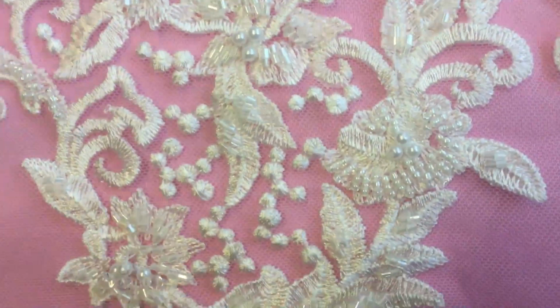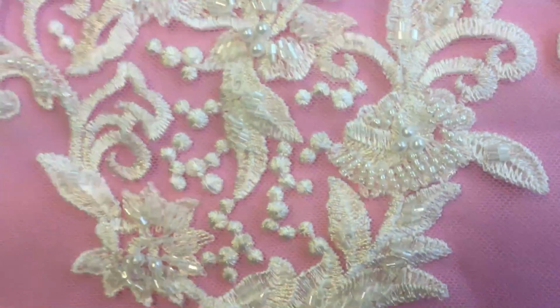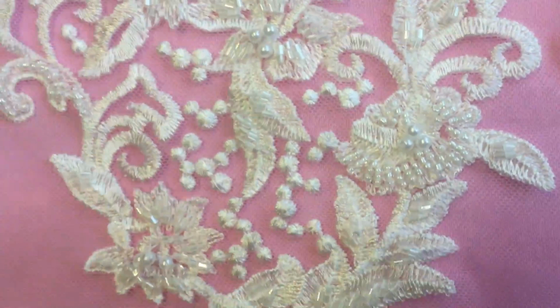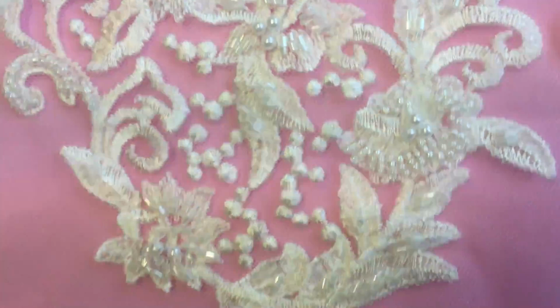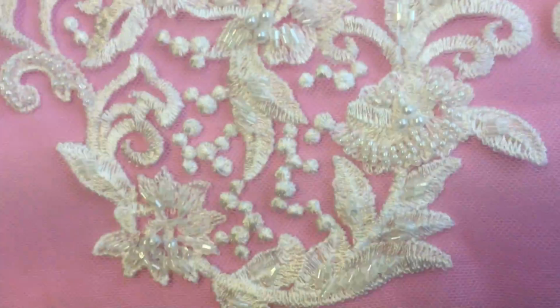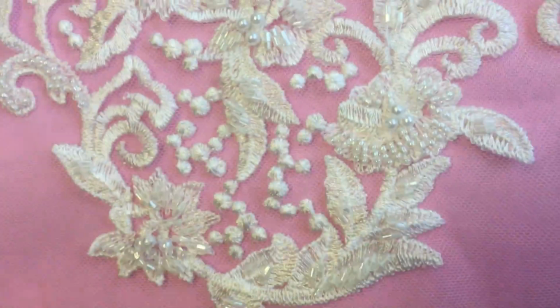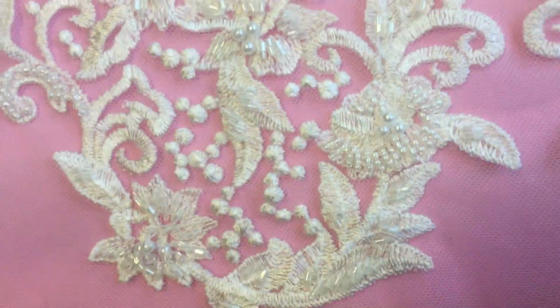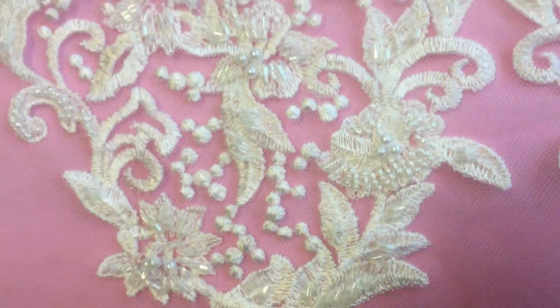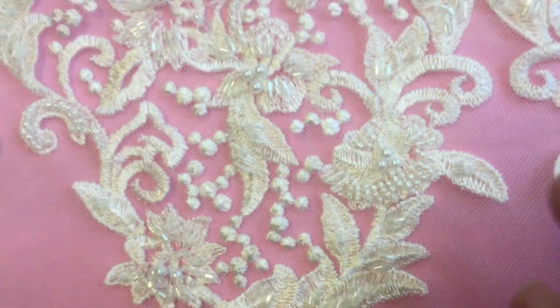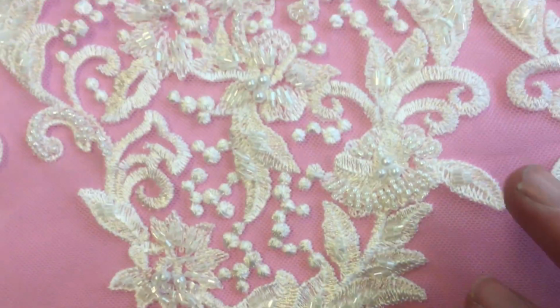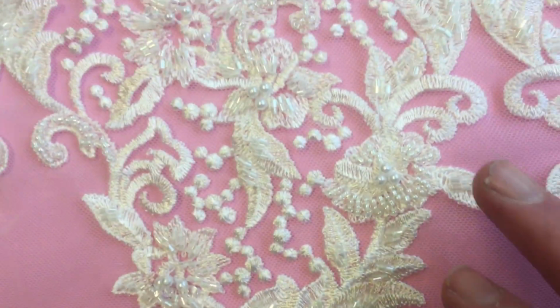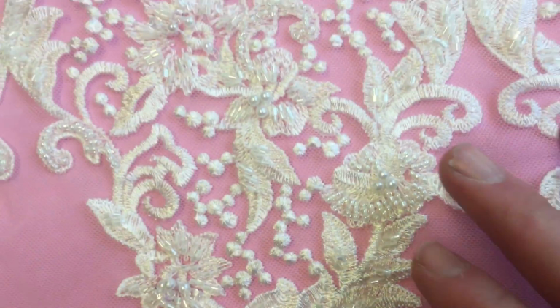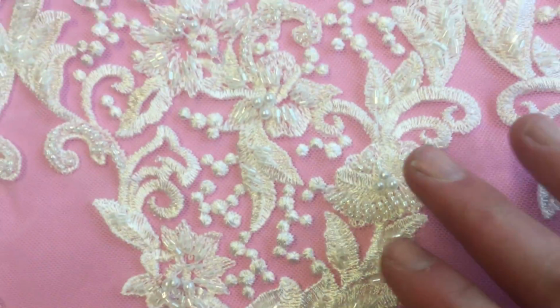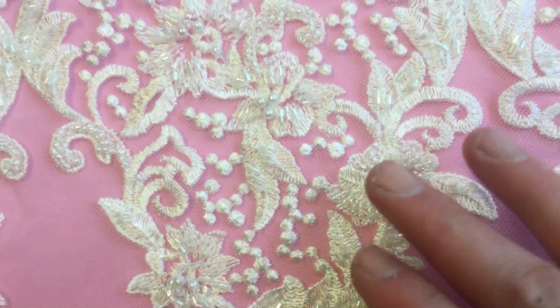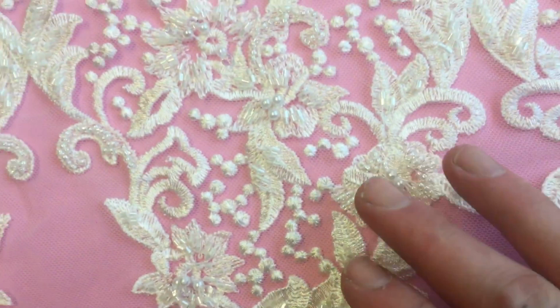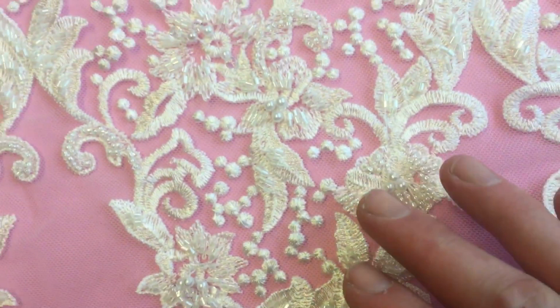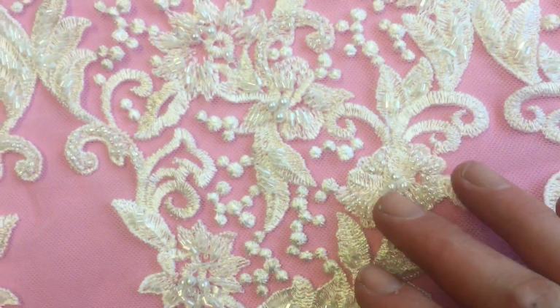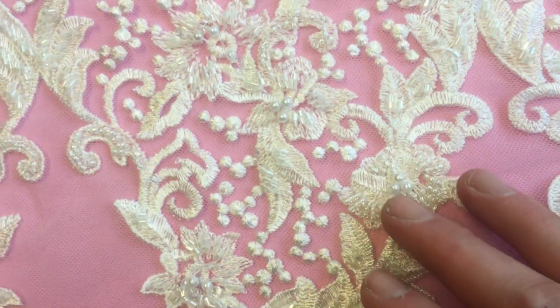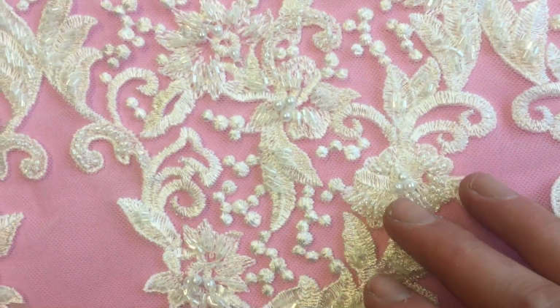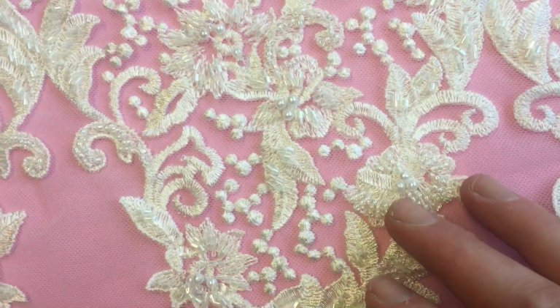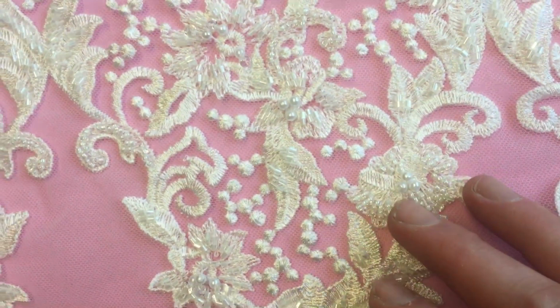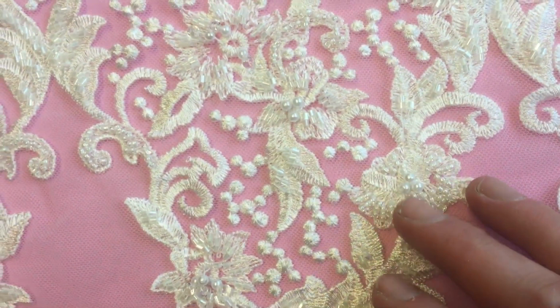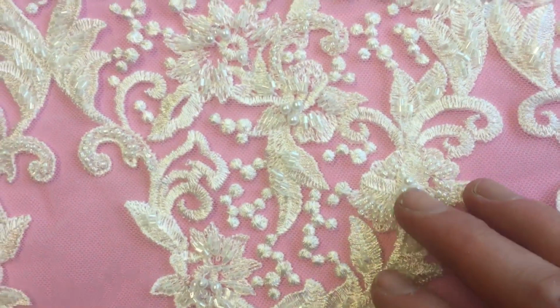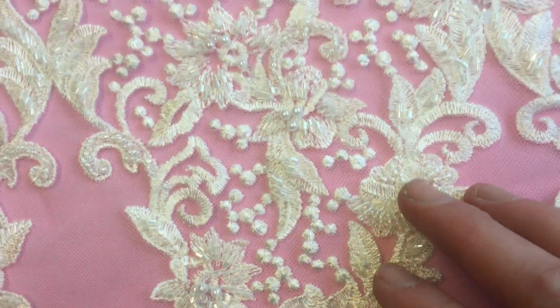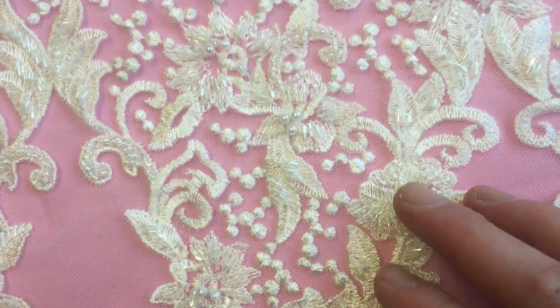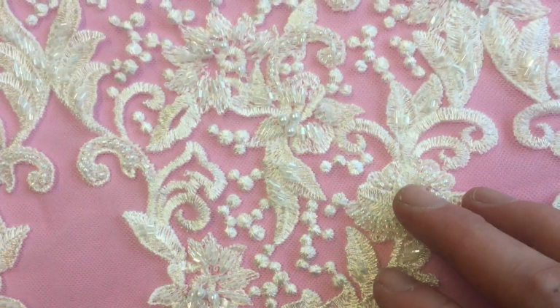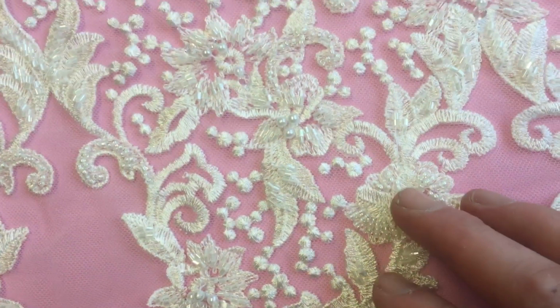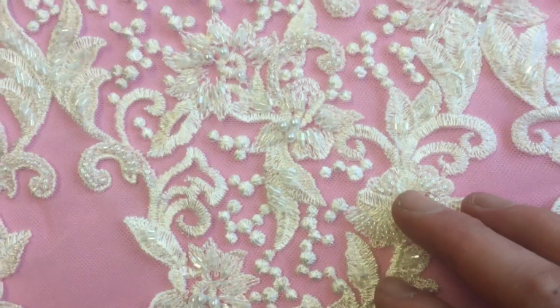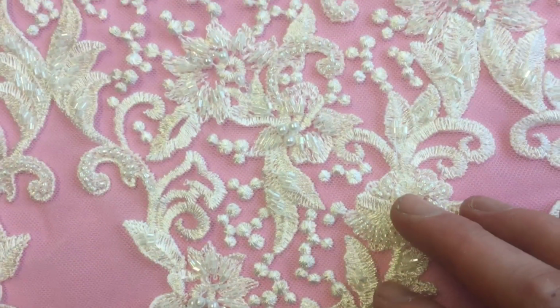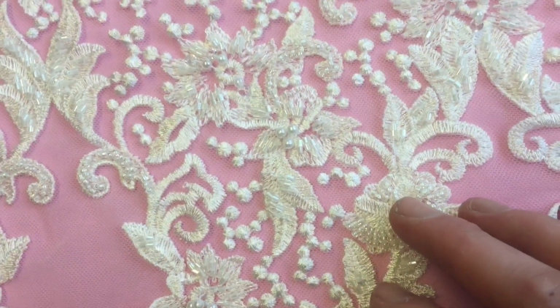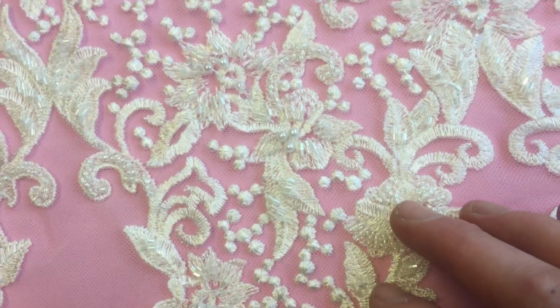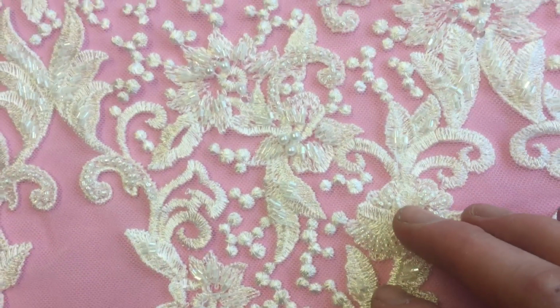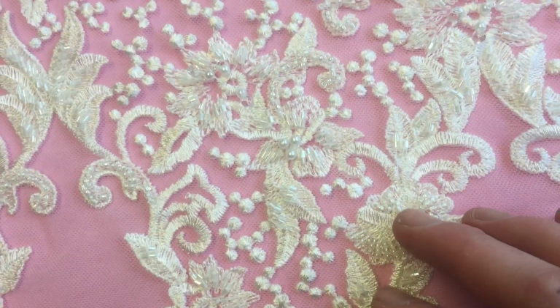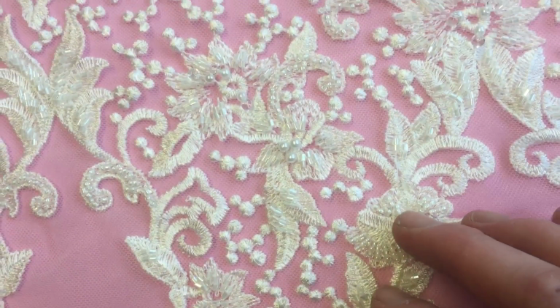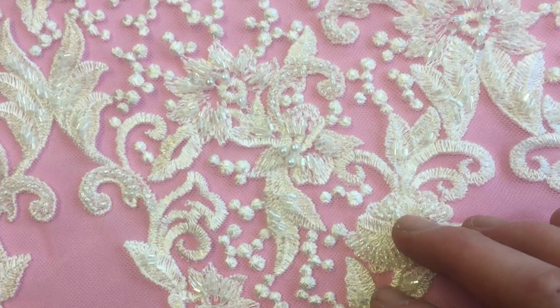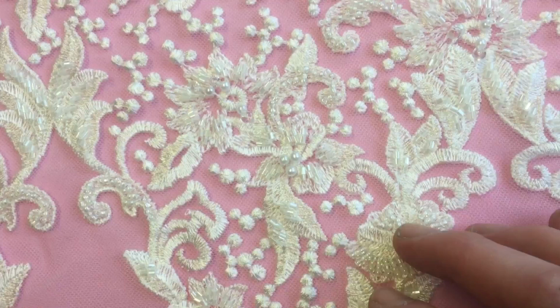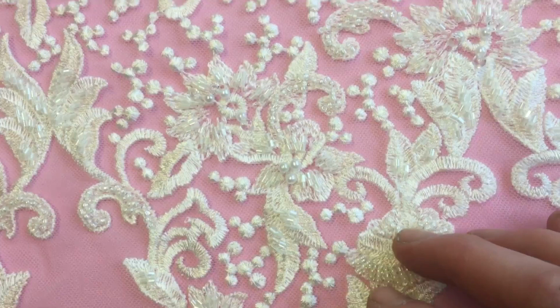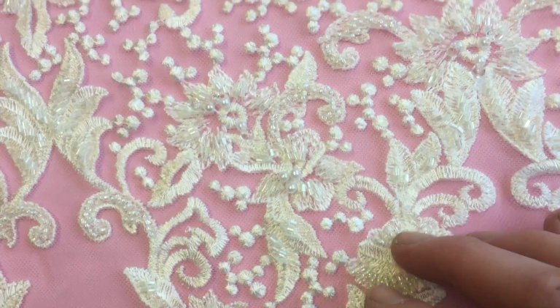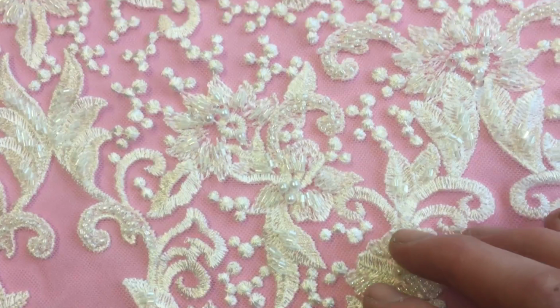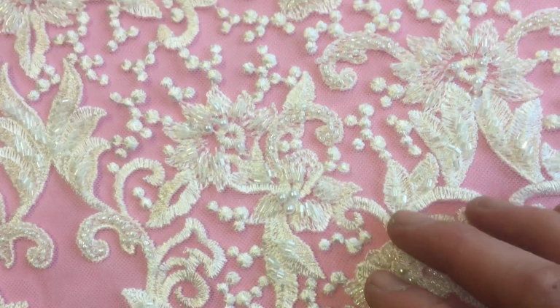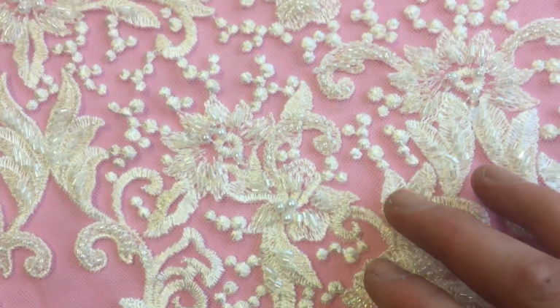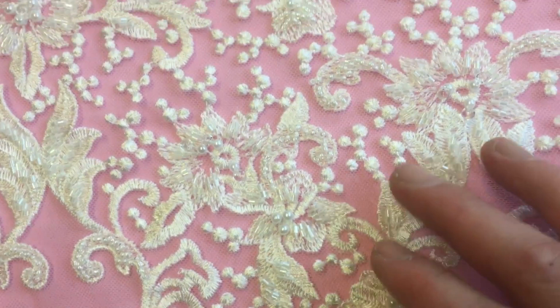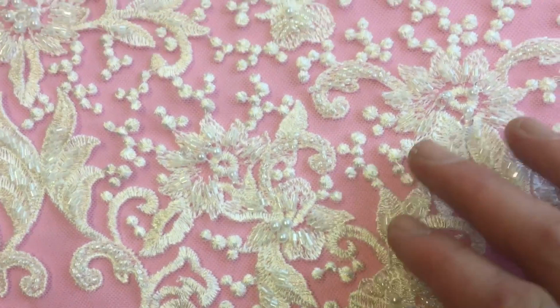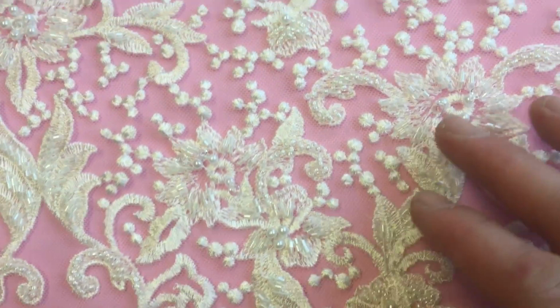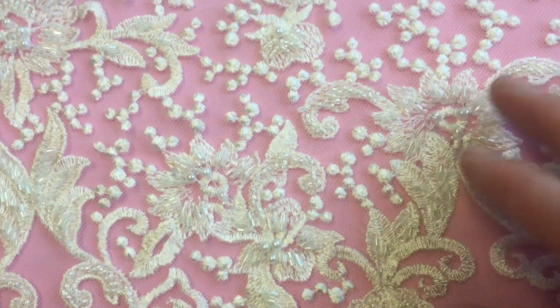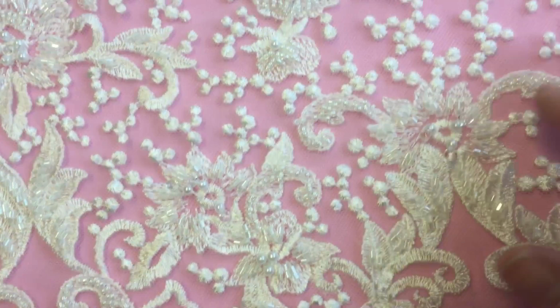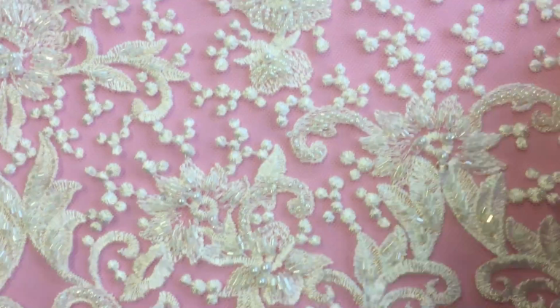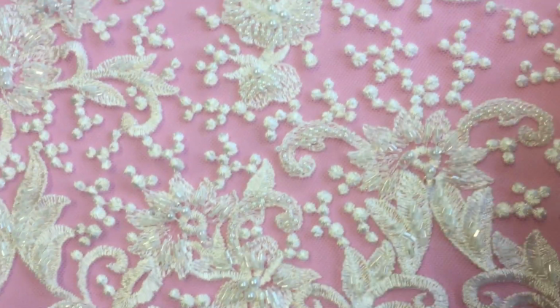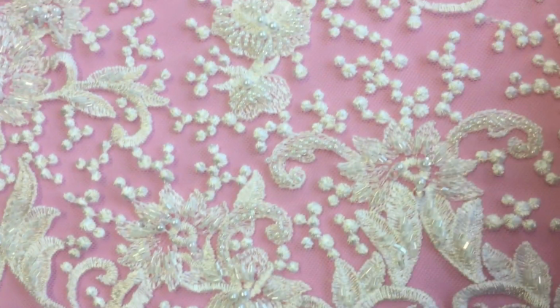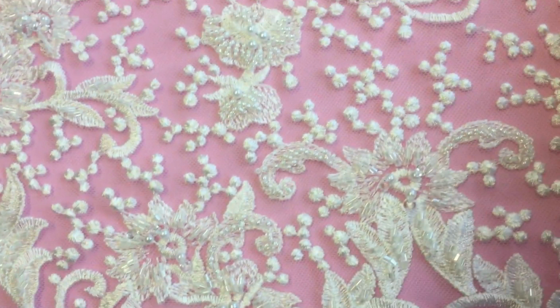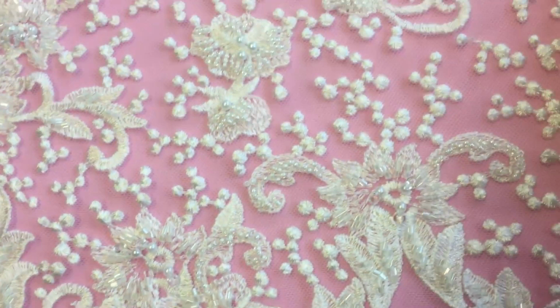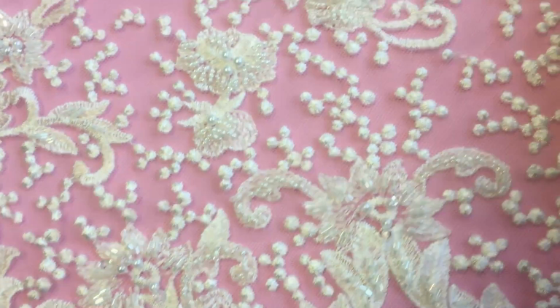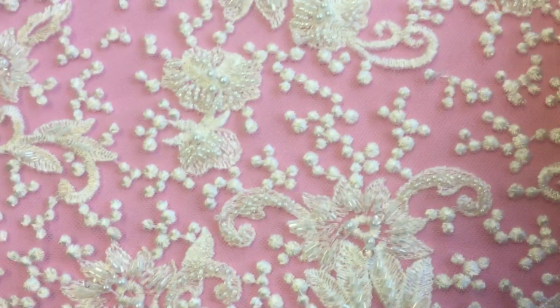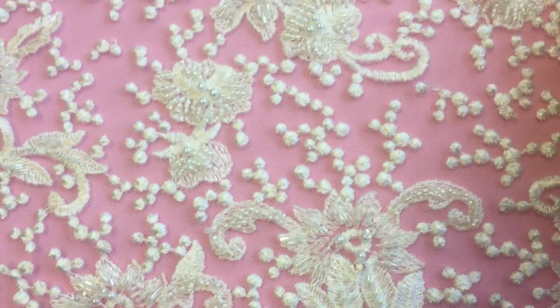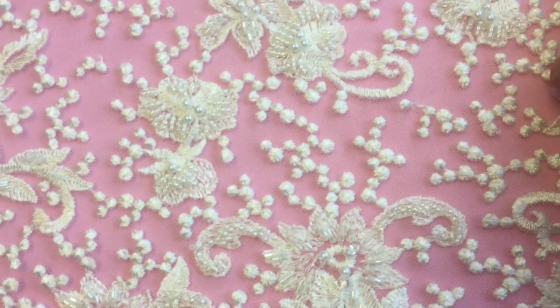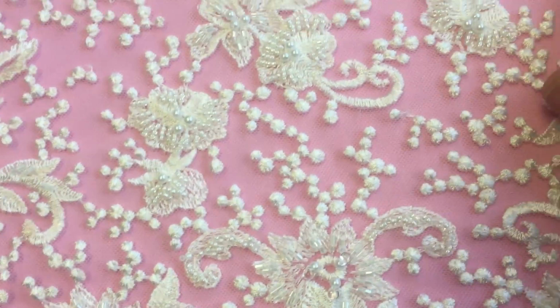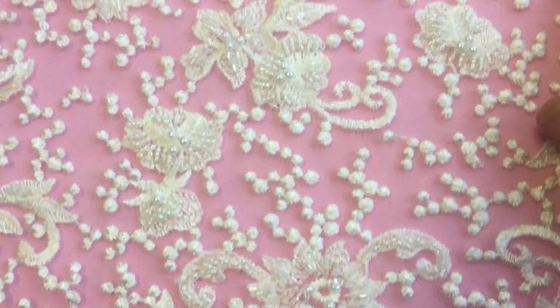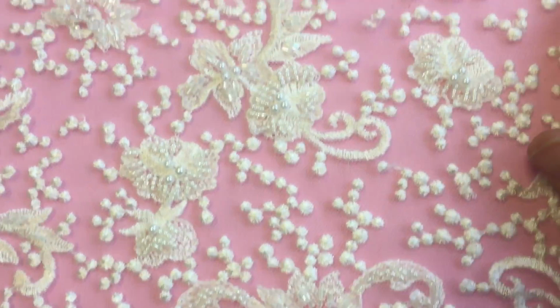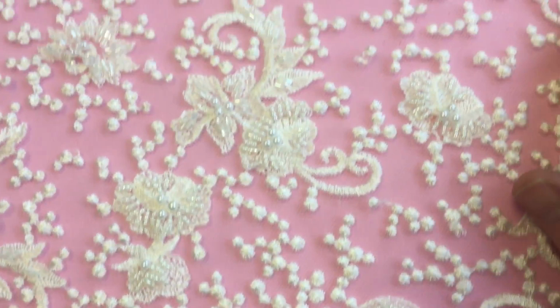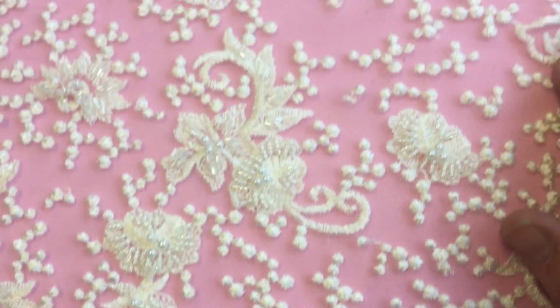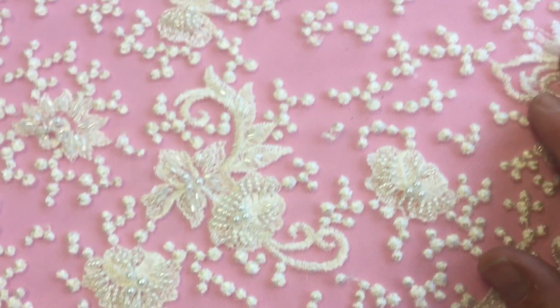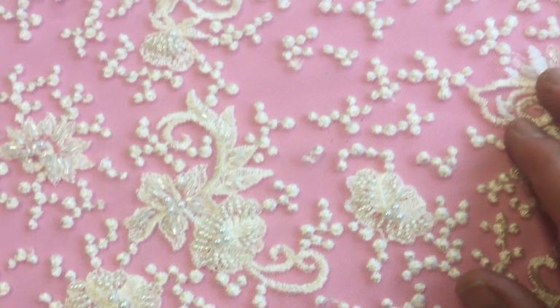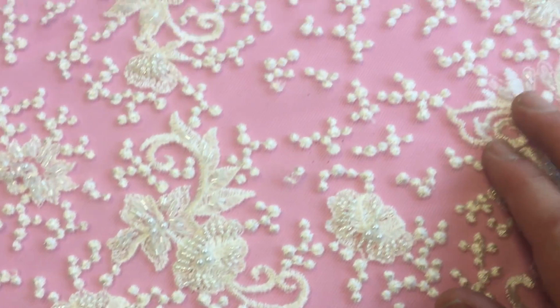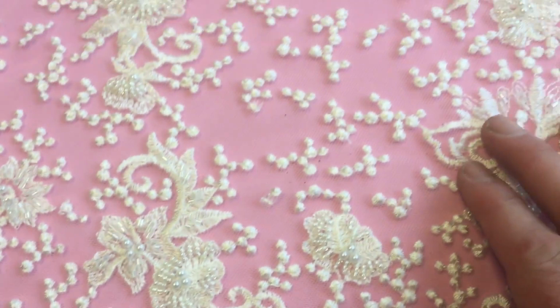So you can see that we've used beads and pearls, and here are some tubular beads.